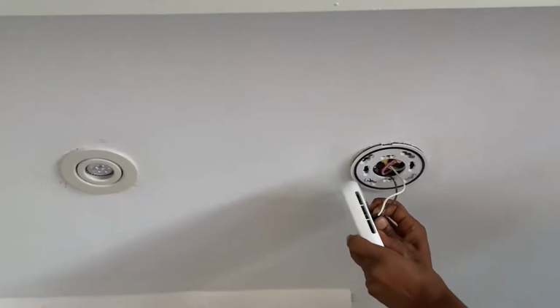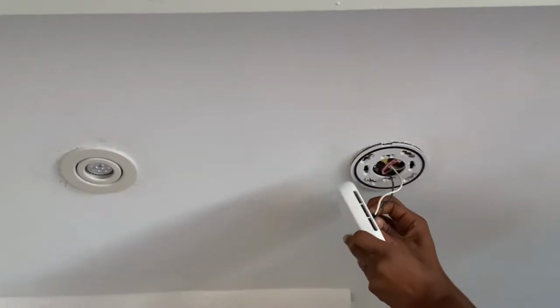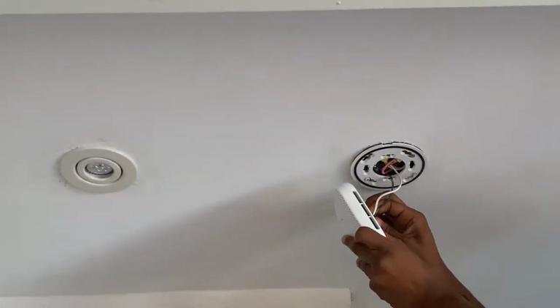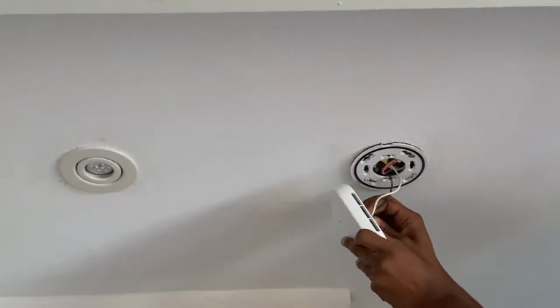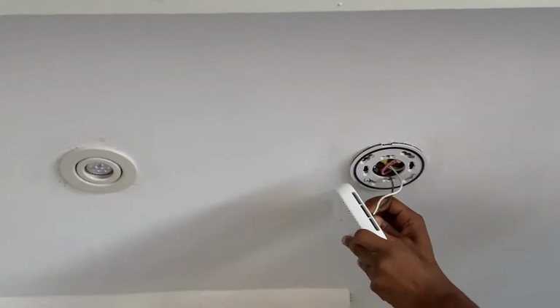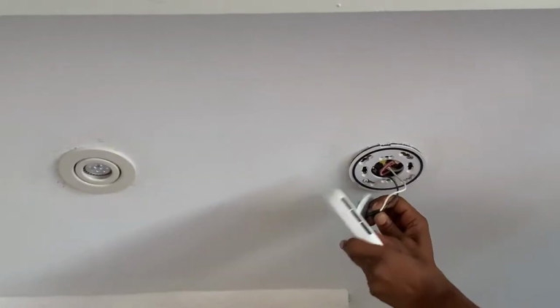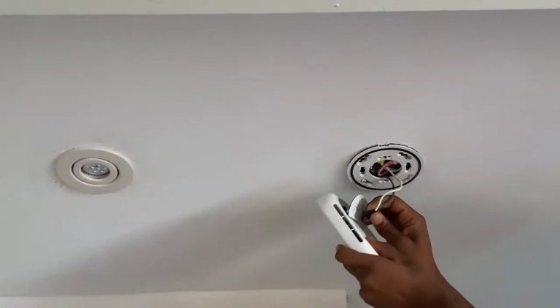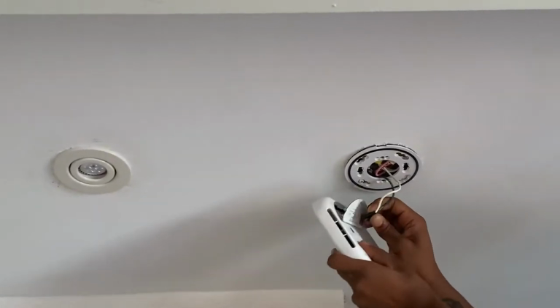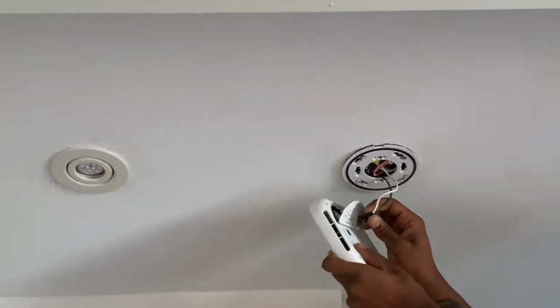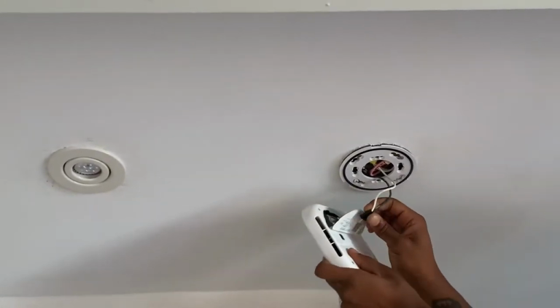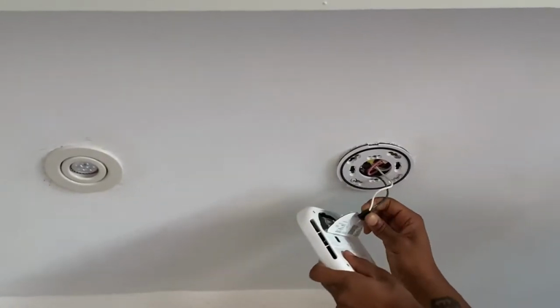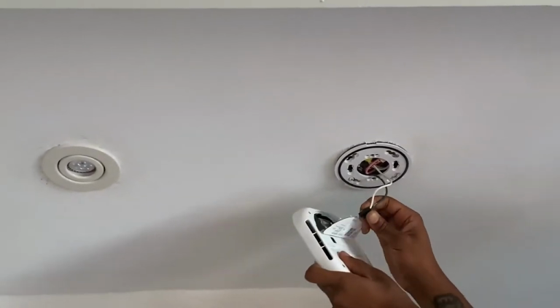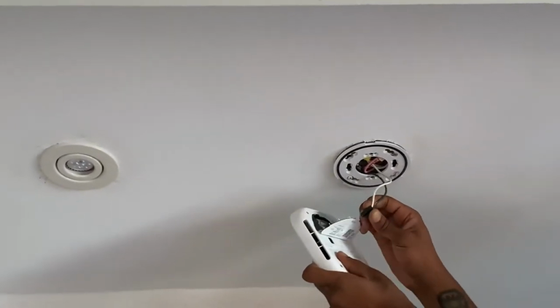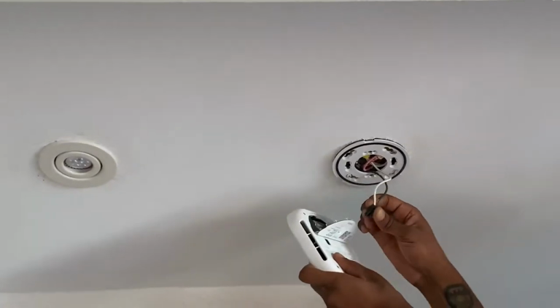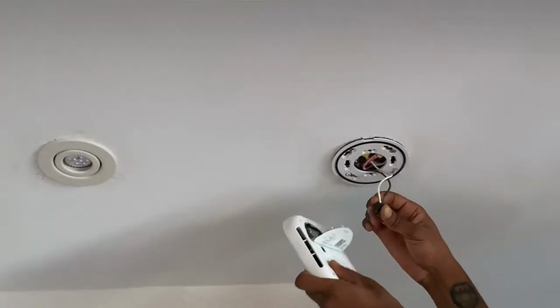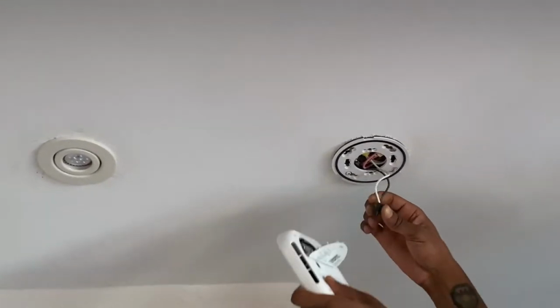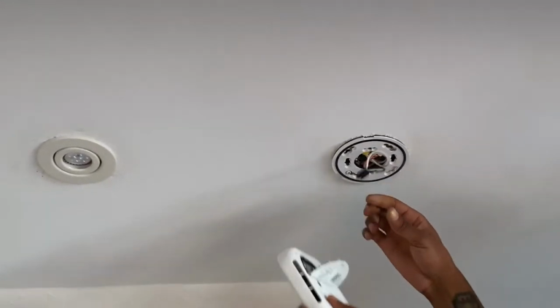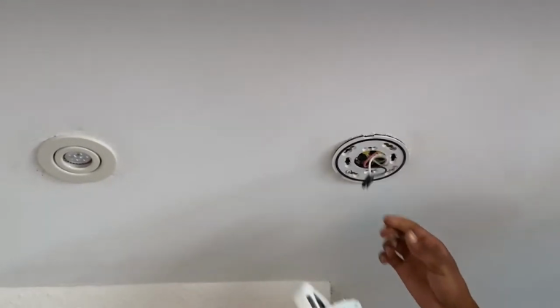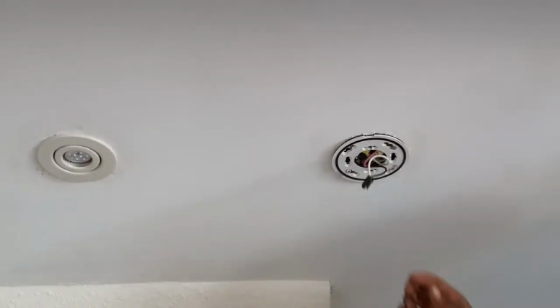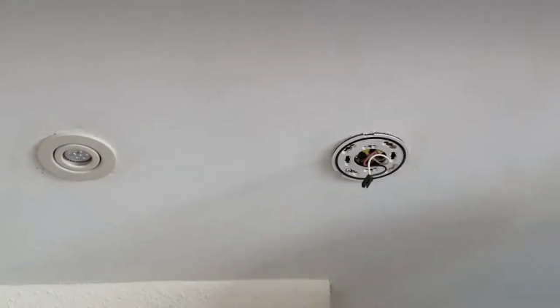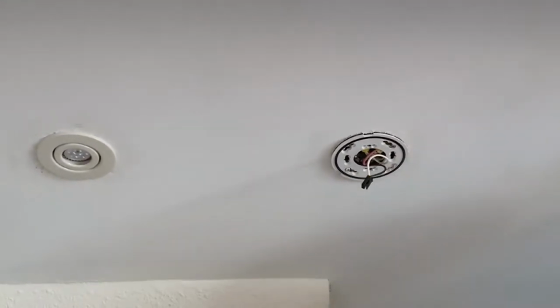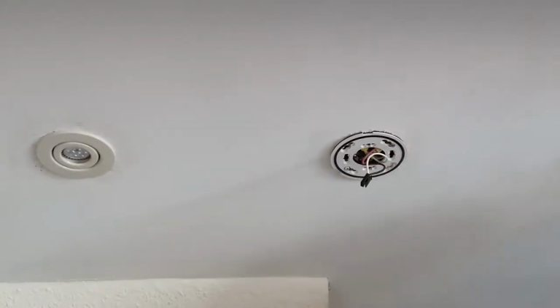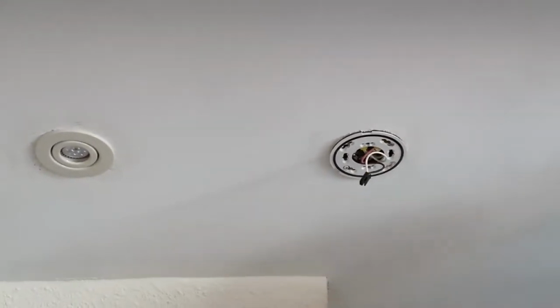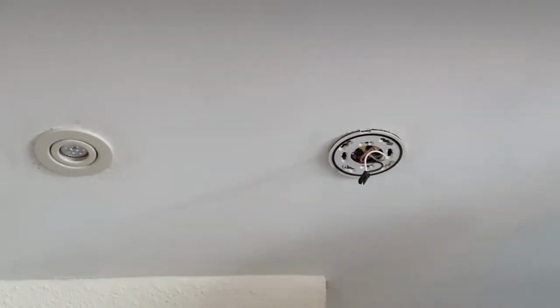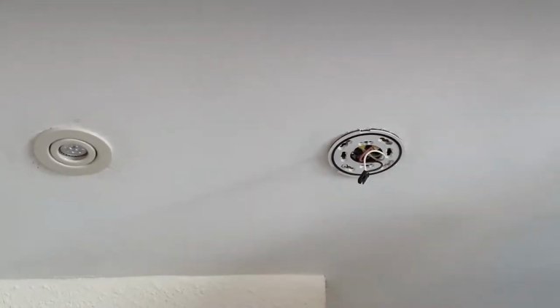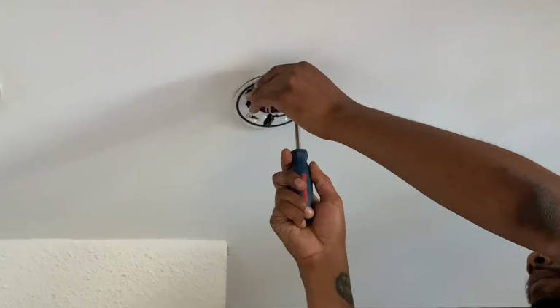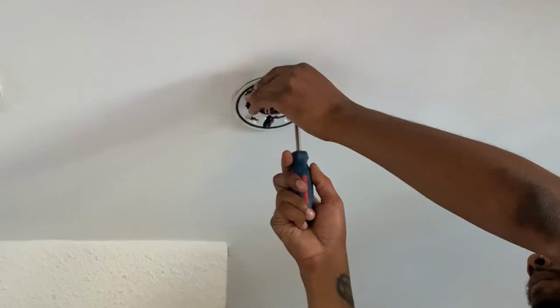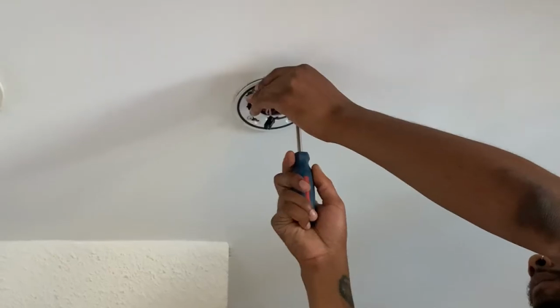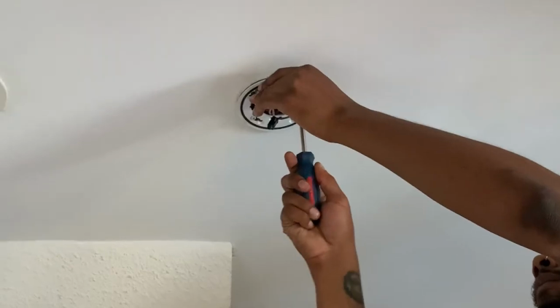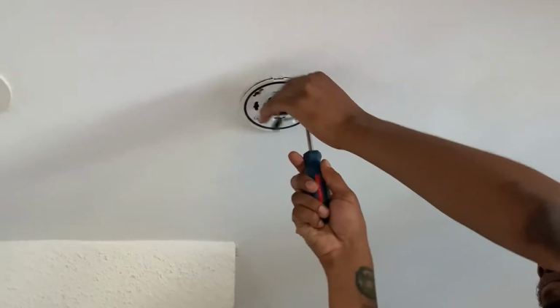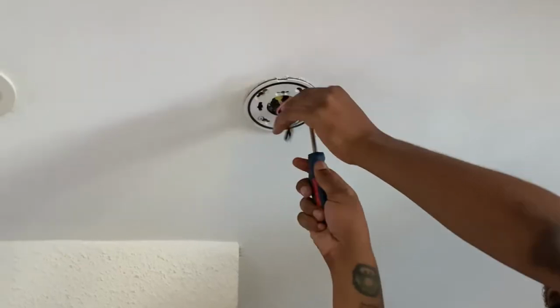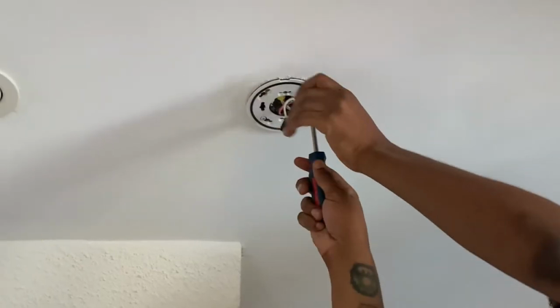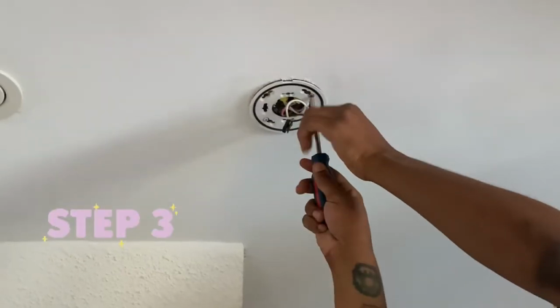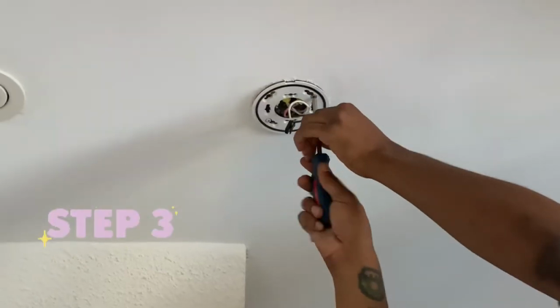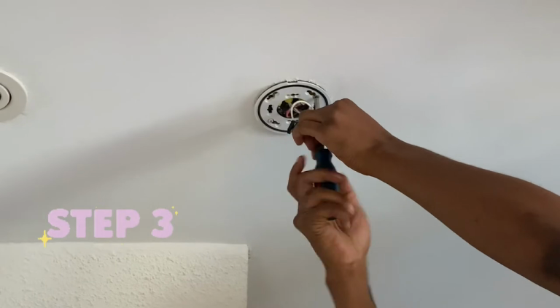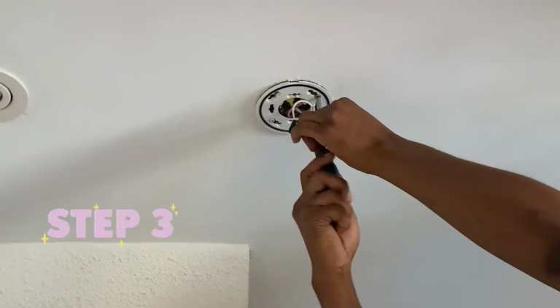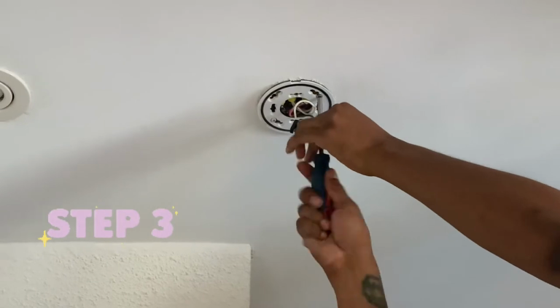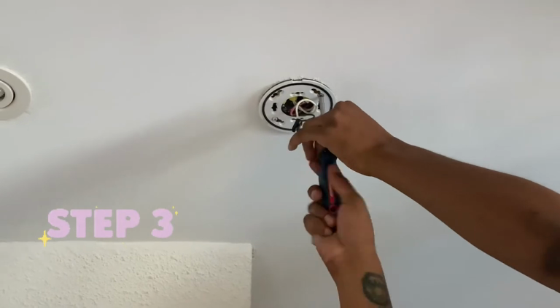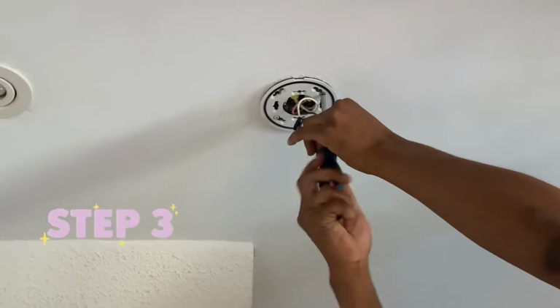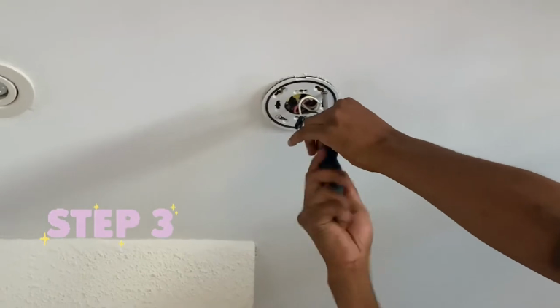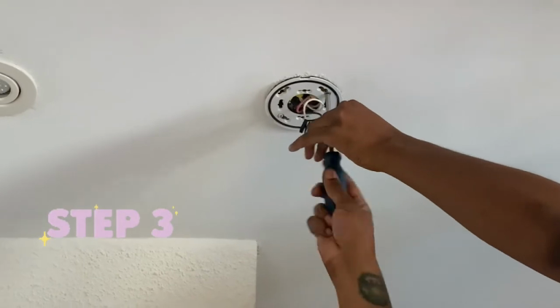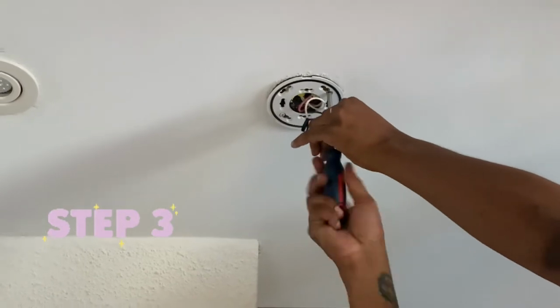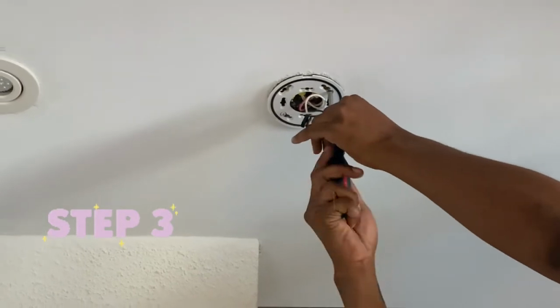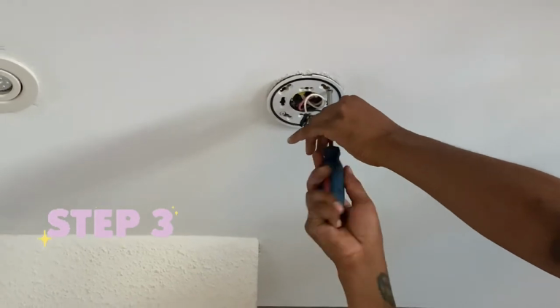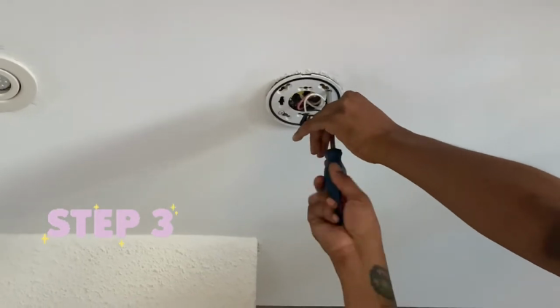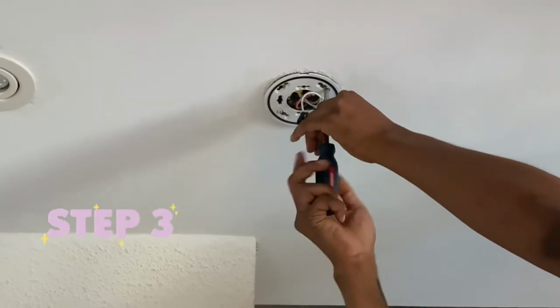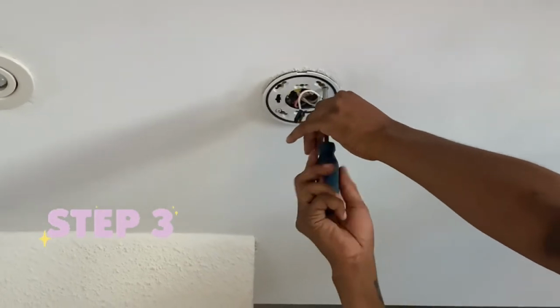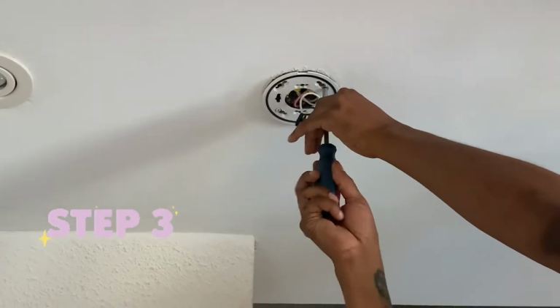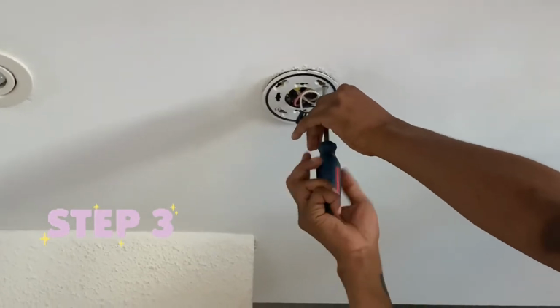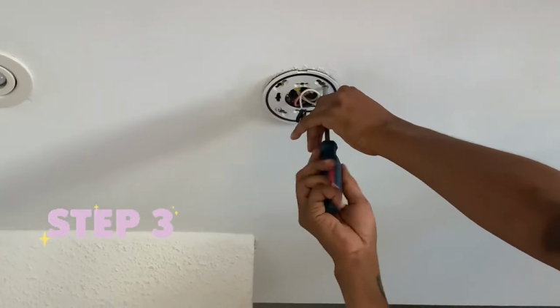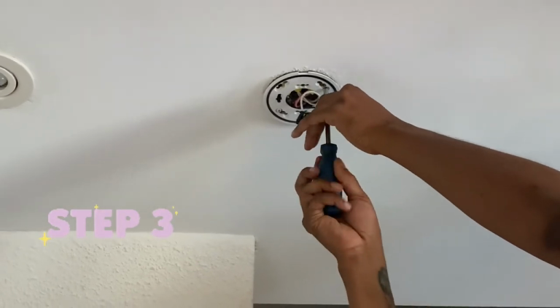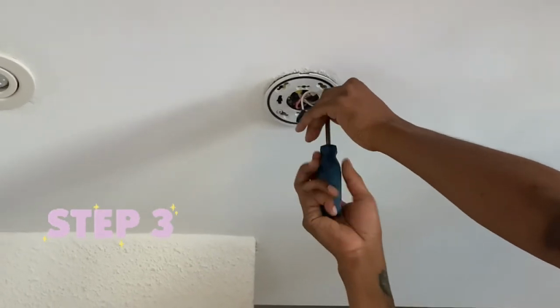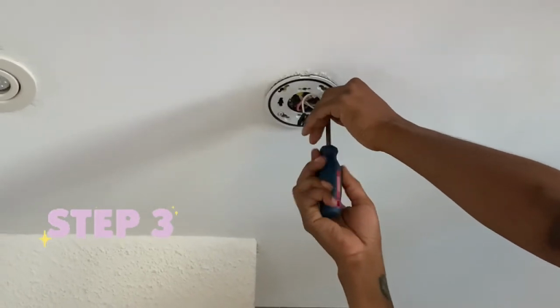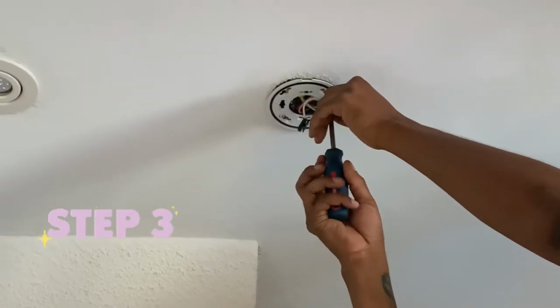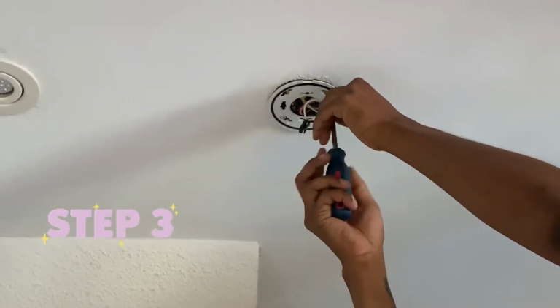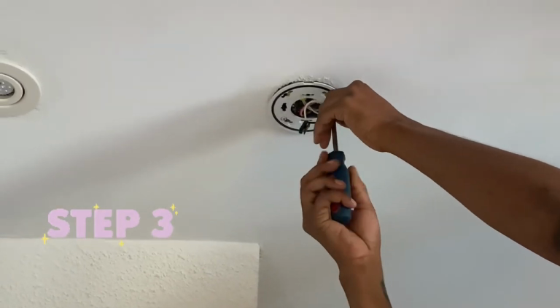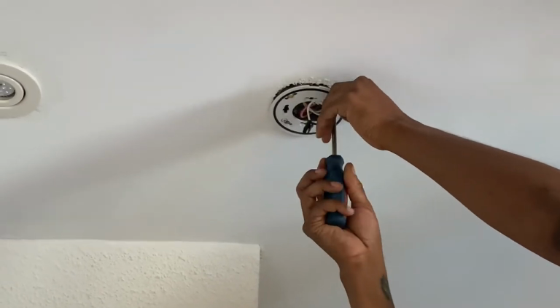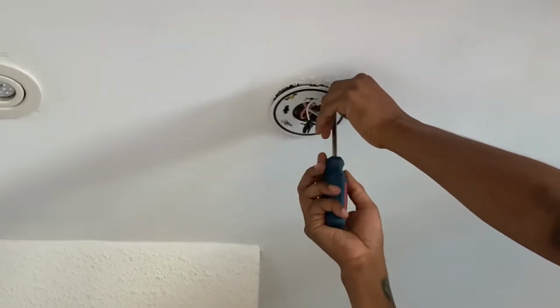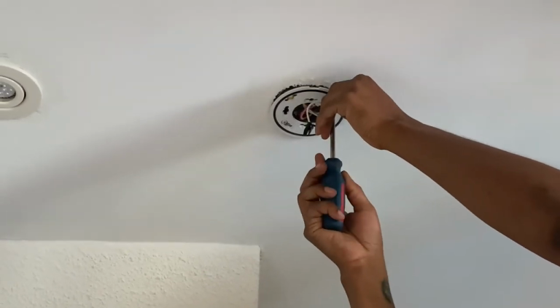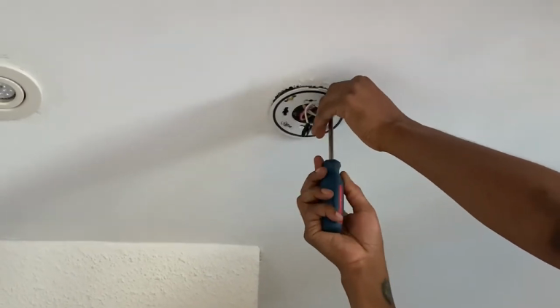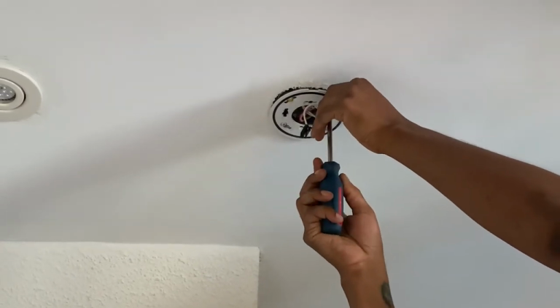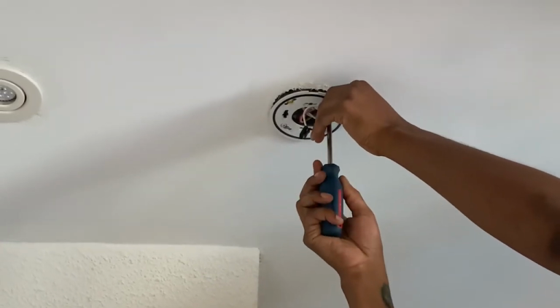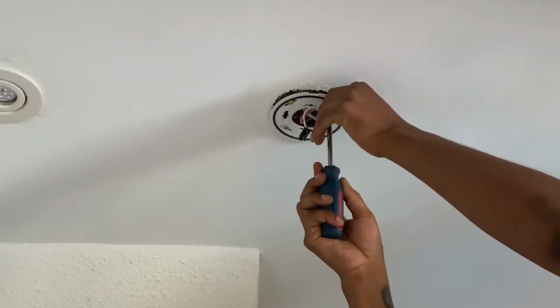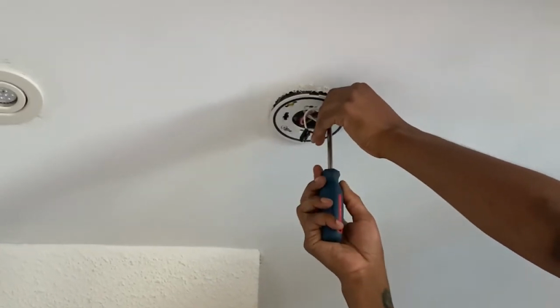For step two, you want to pinch the black clip on the nest connector to remove it from the Nest Protect.